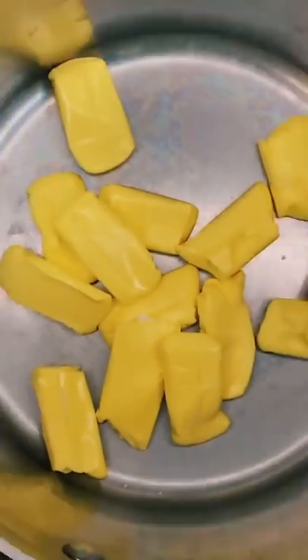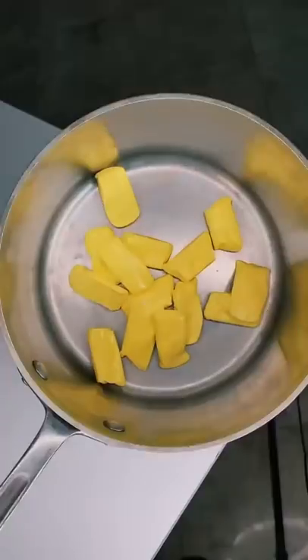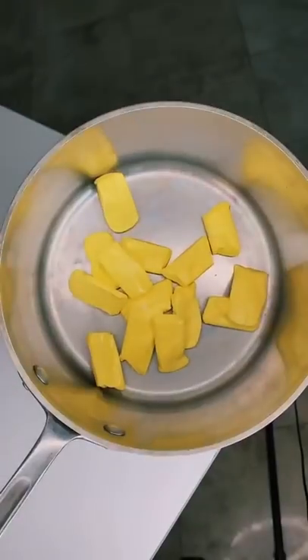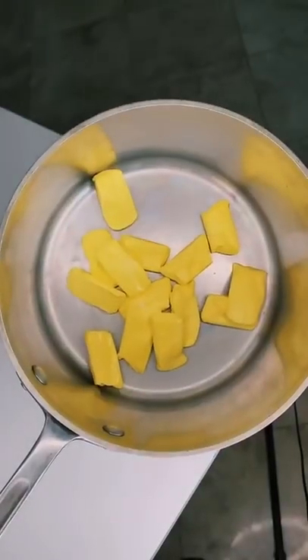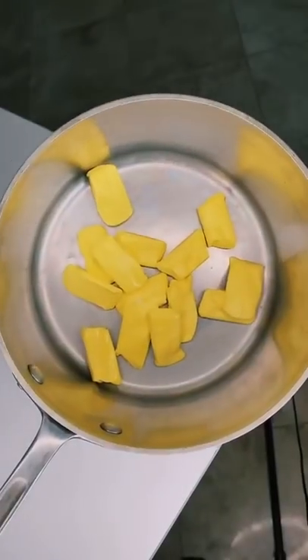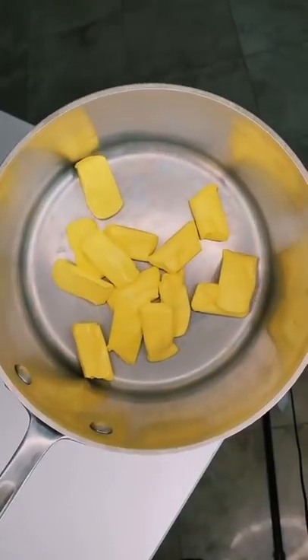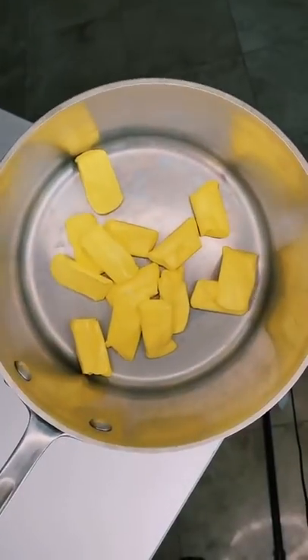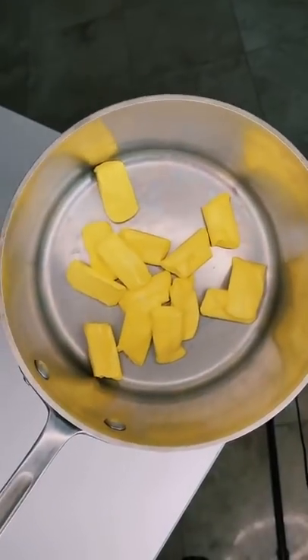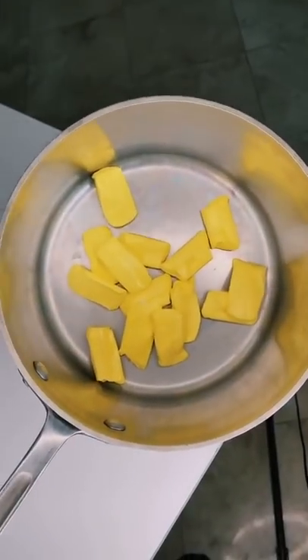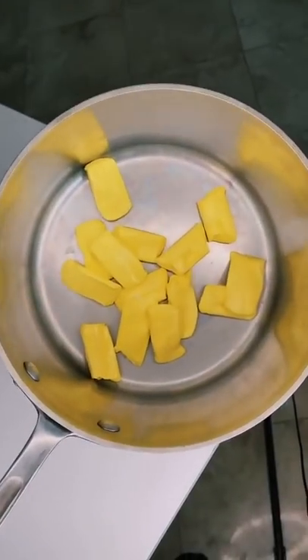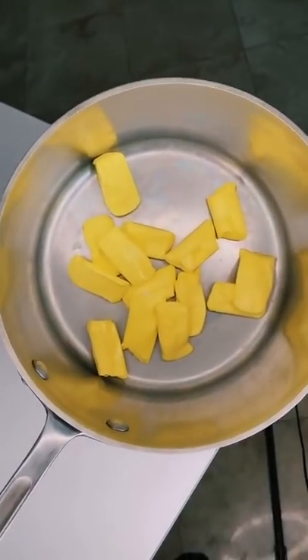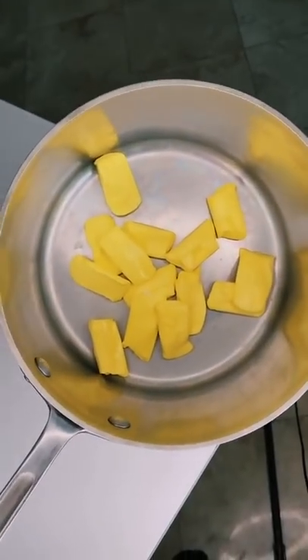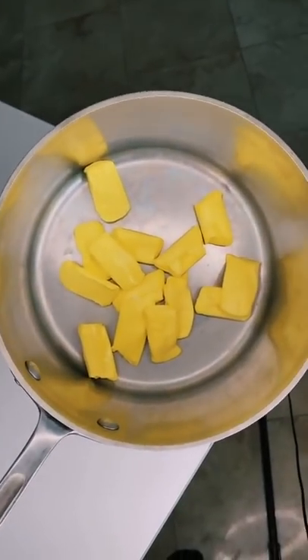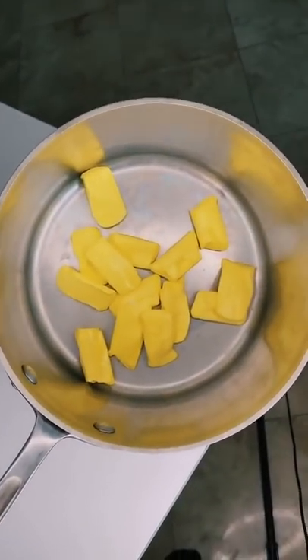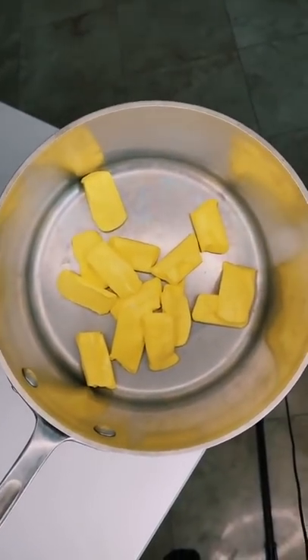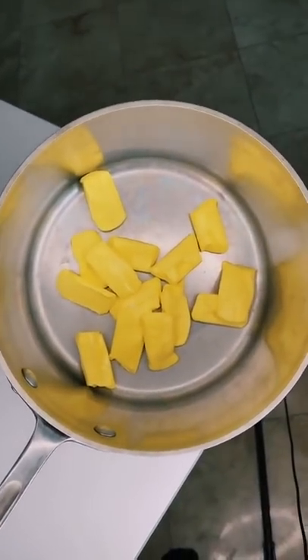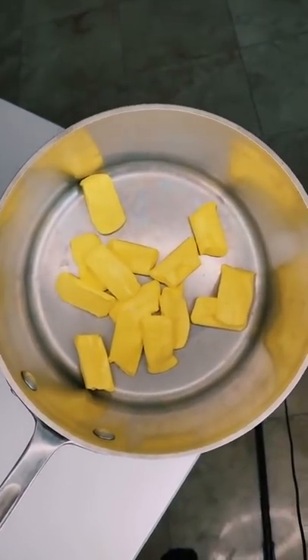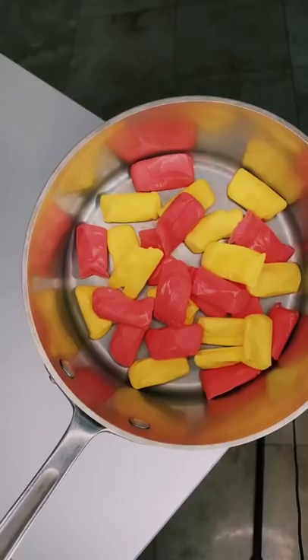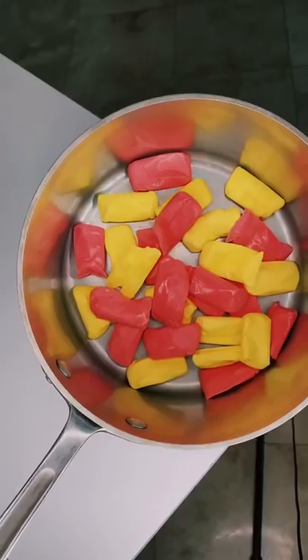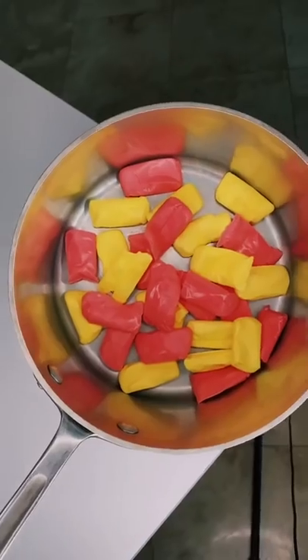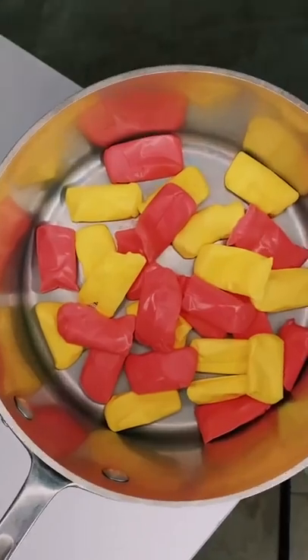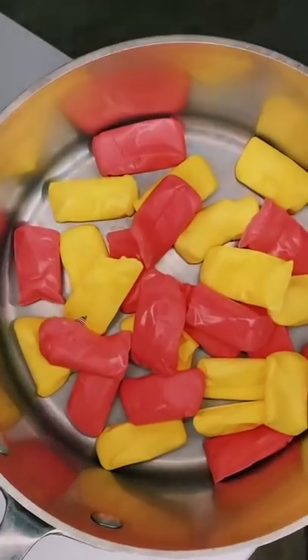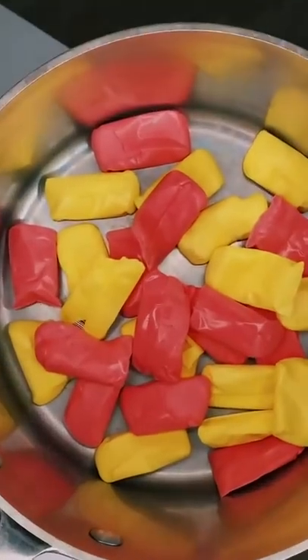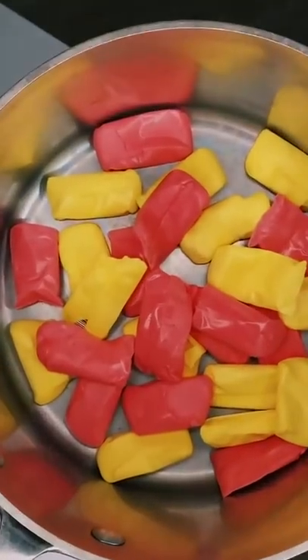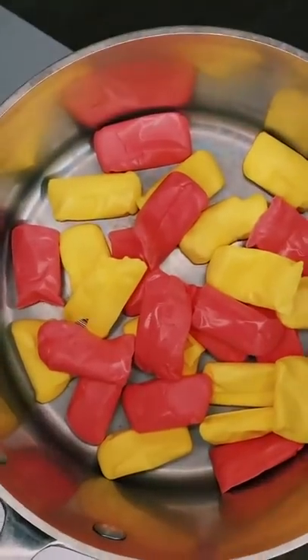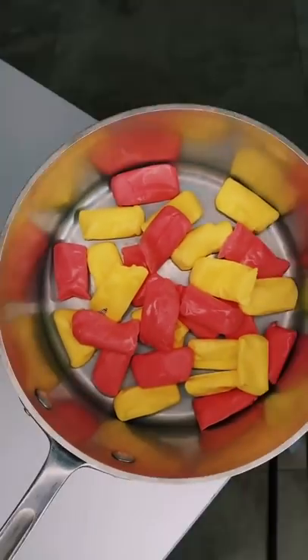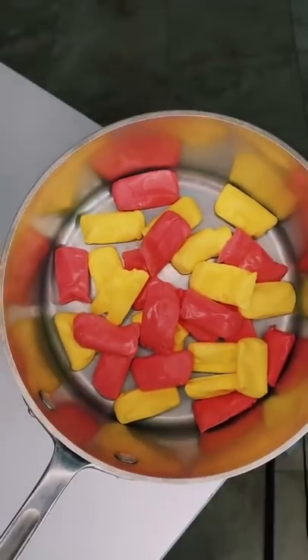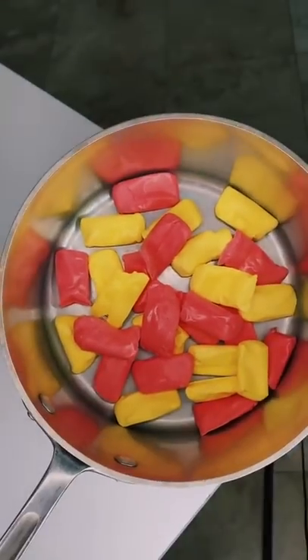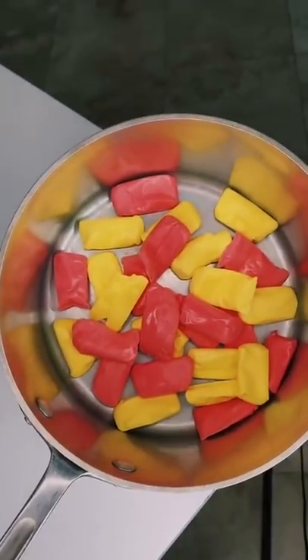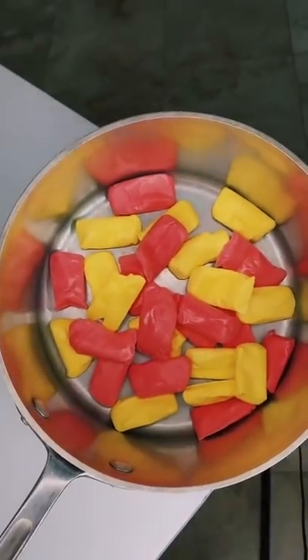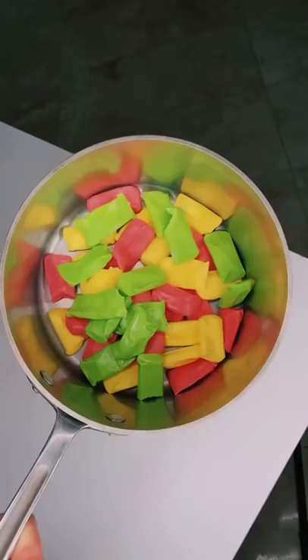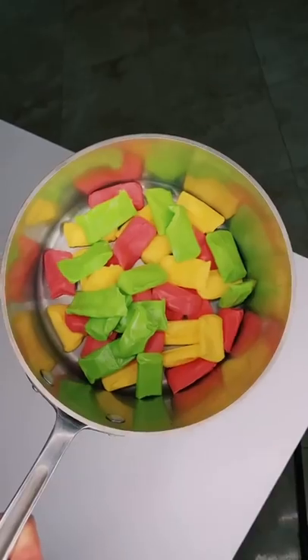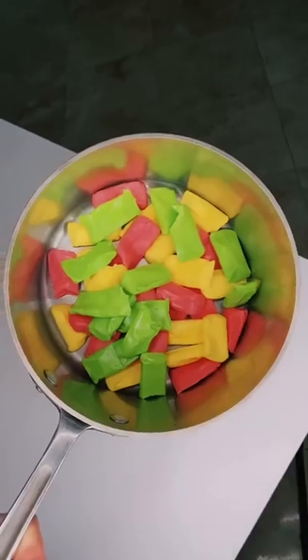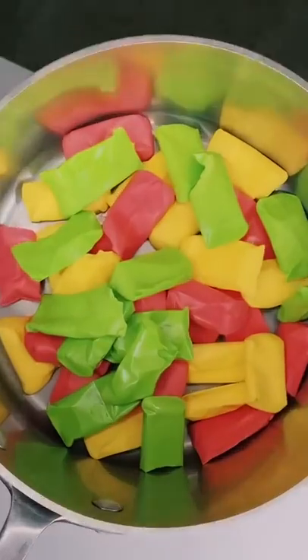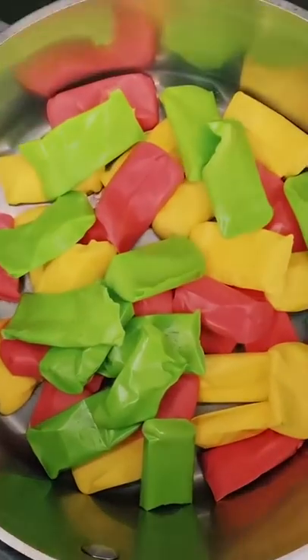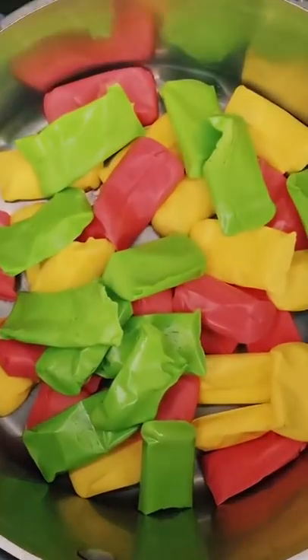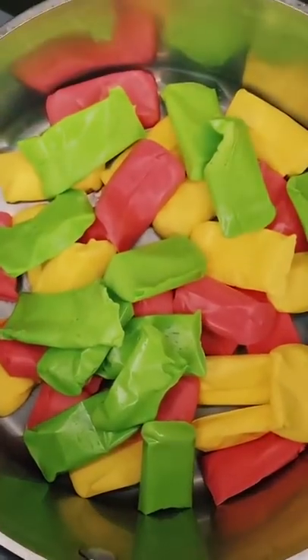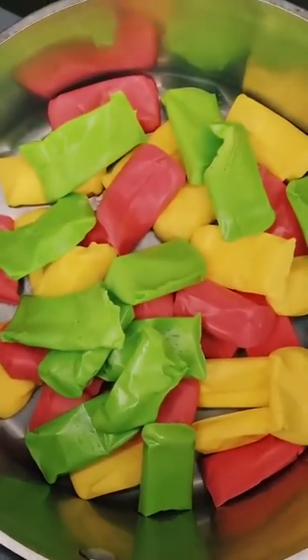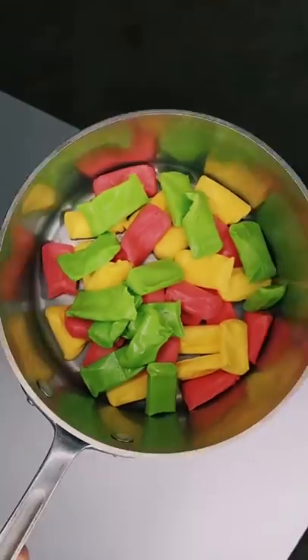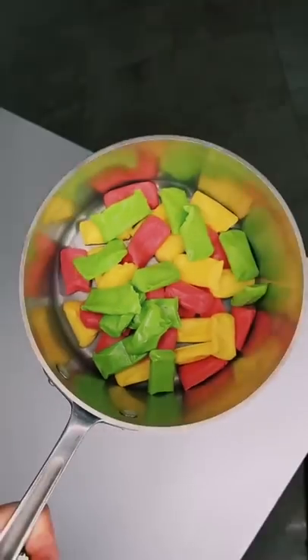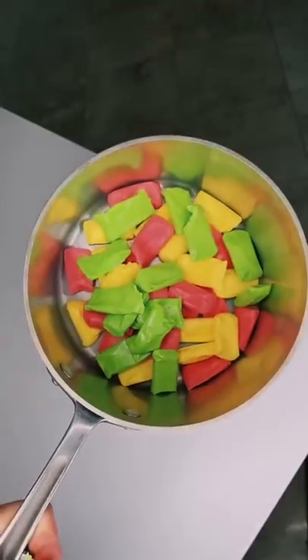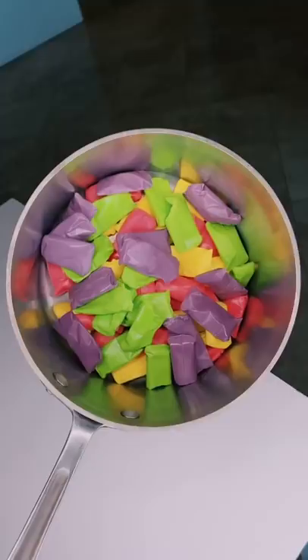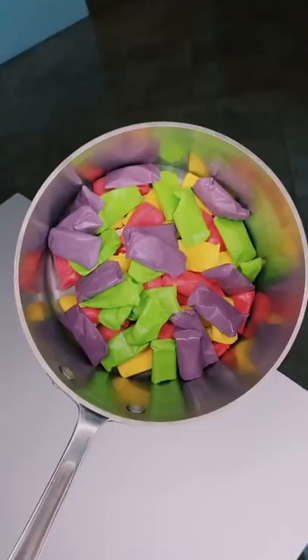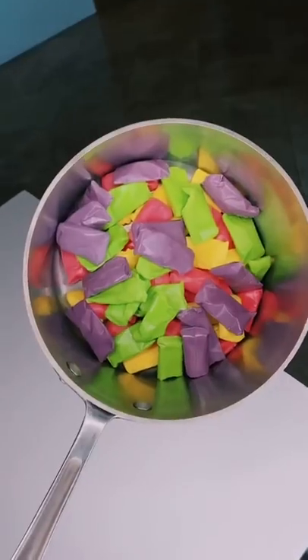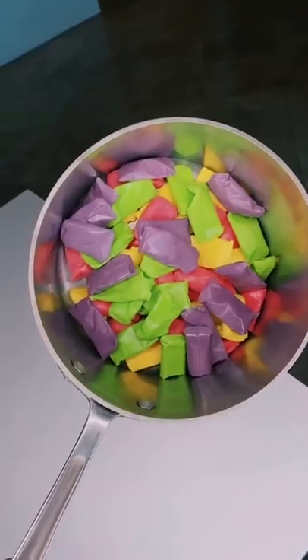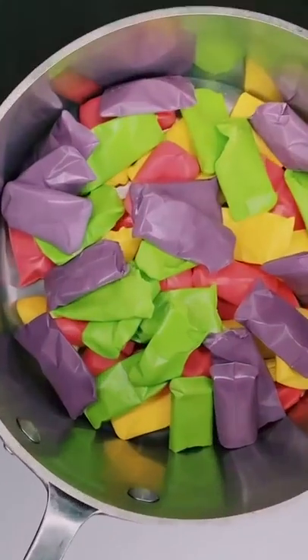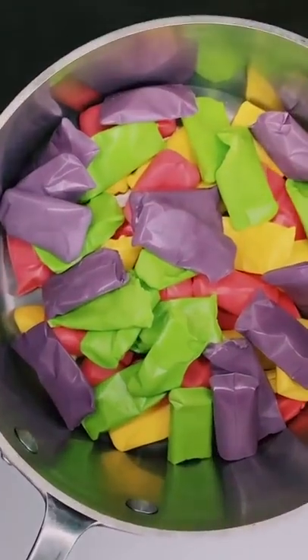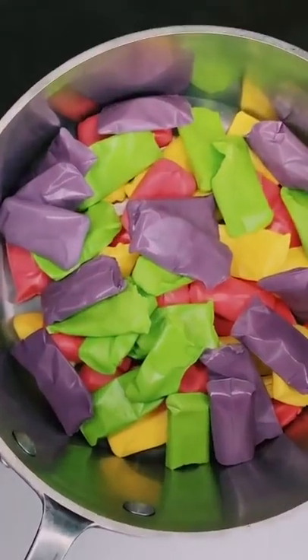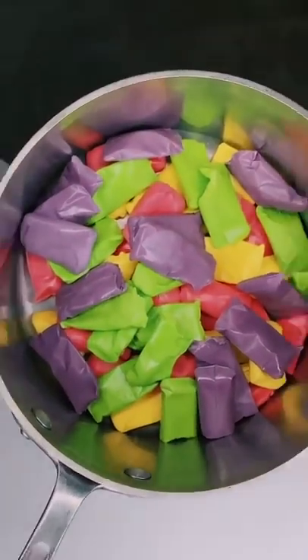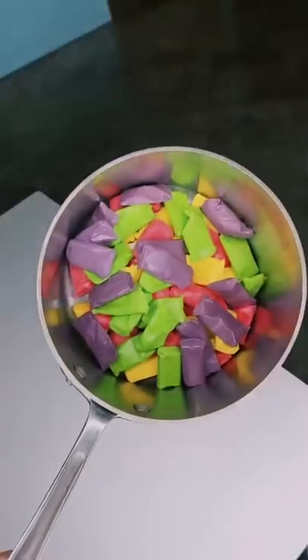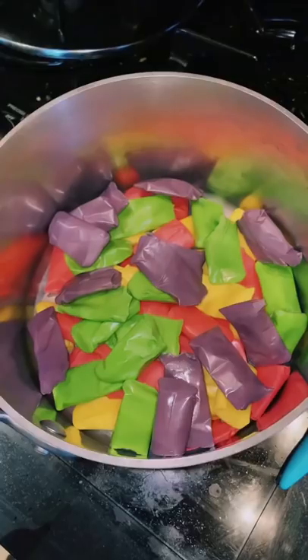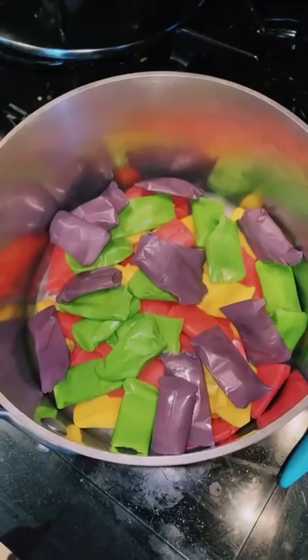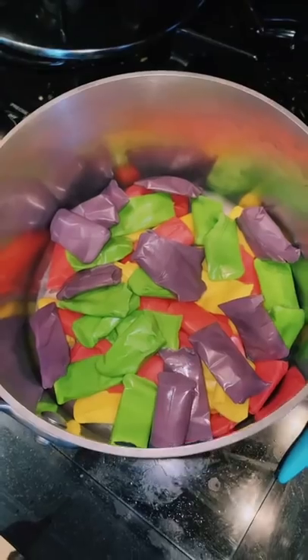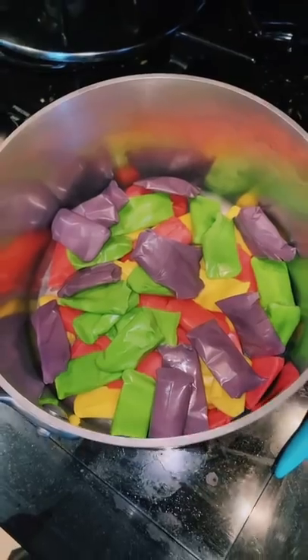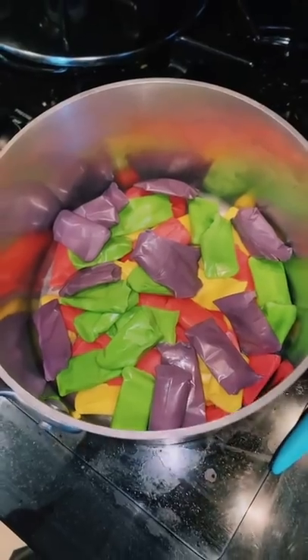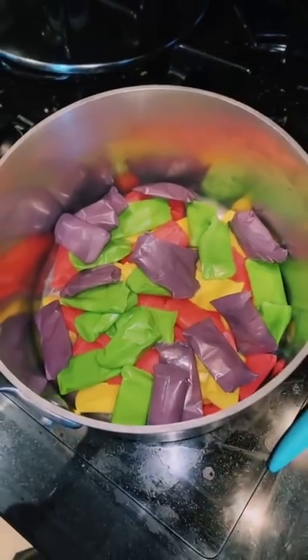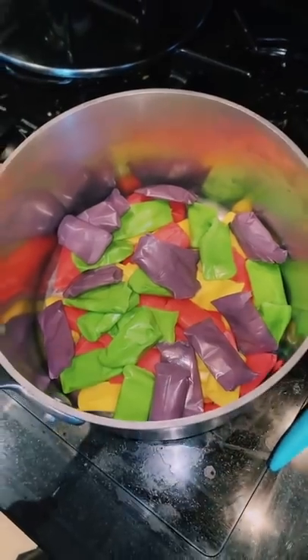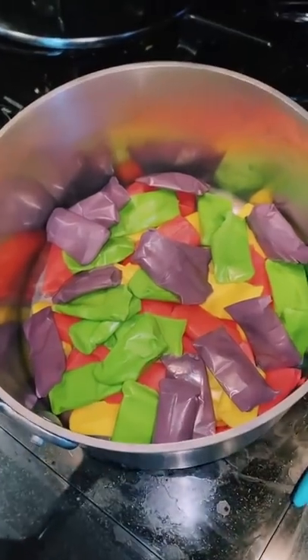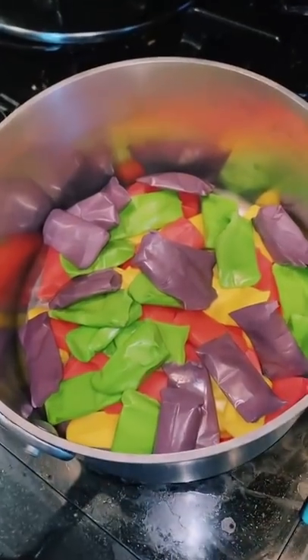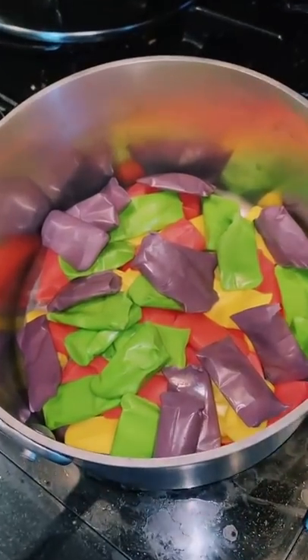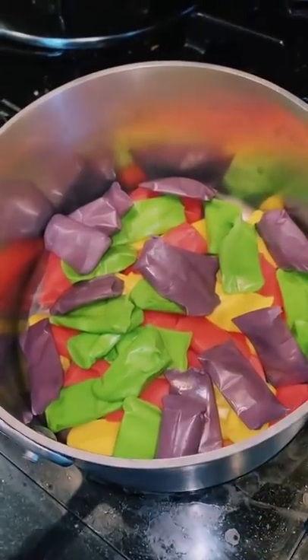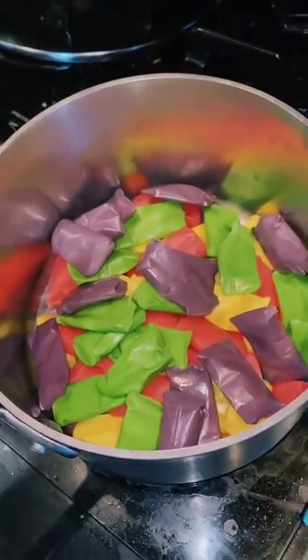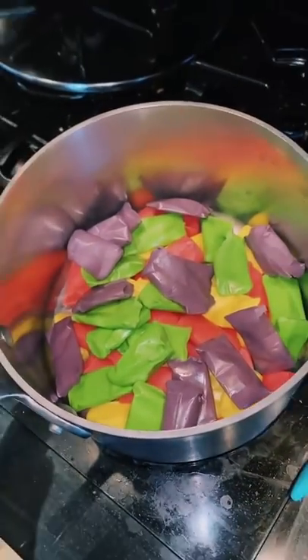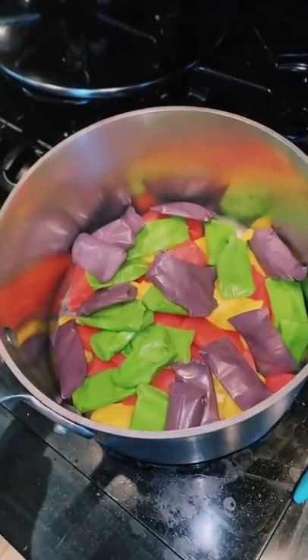We can all agree that yellow is the best flavor. It's SpongeBob and Patrick. Now we got plantain. All done. Now we'll put it on the heat and melt it.